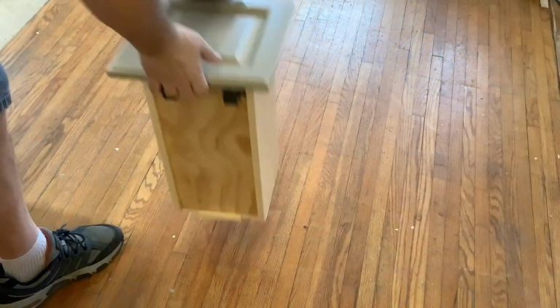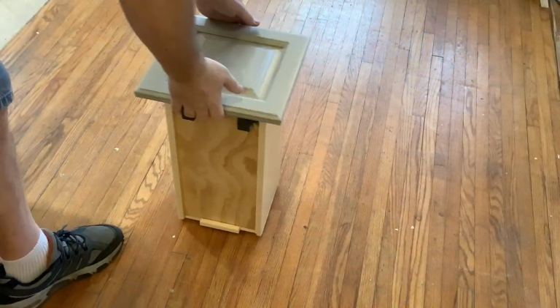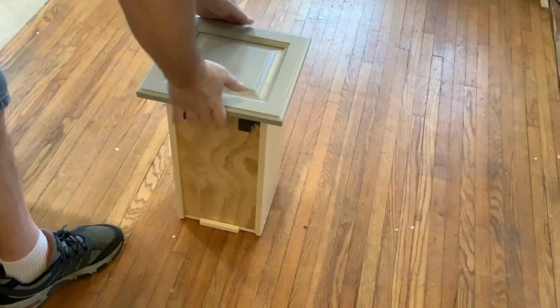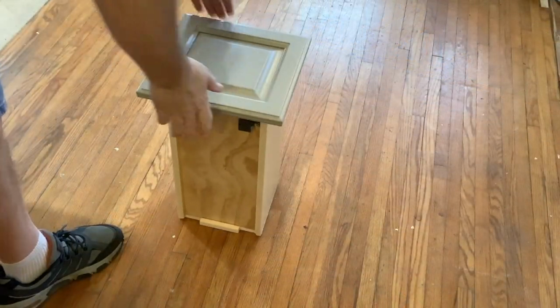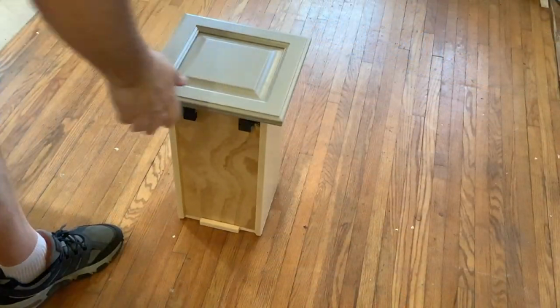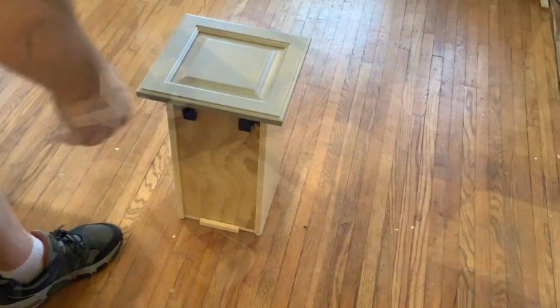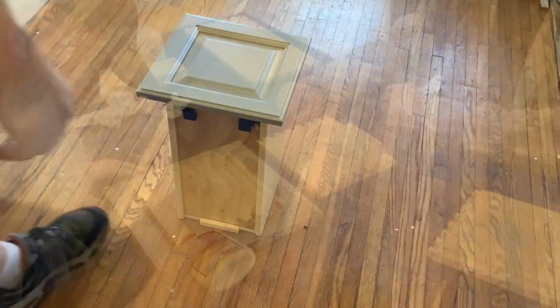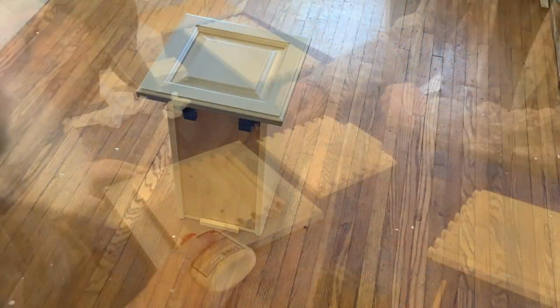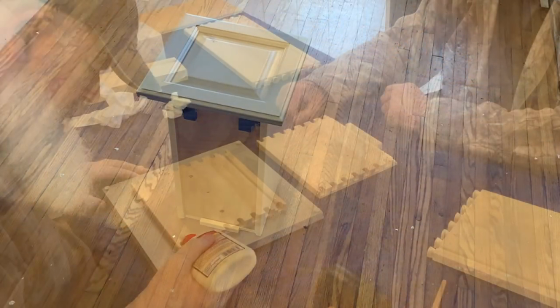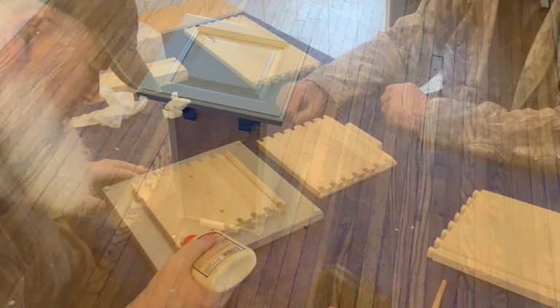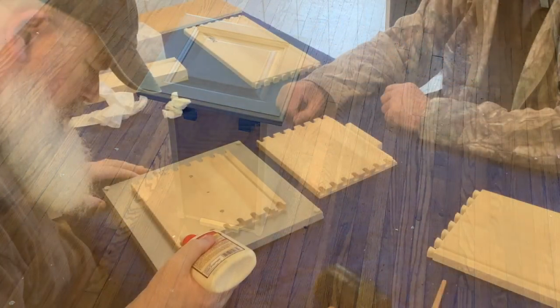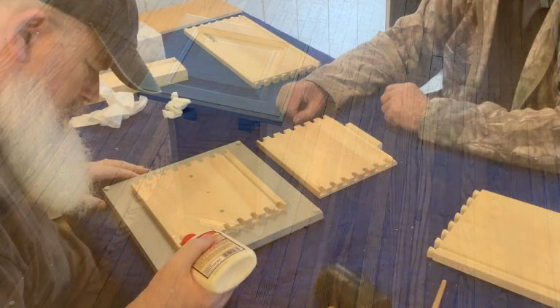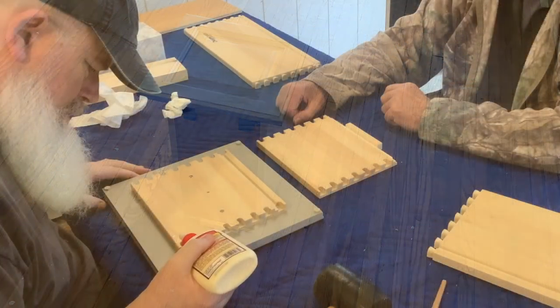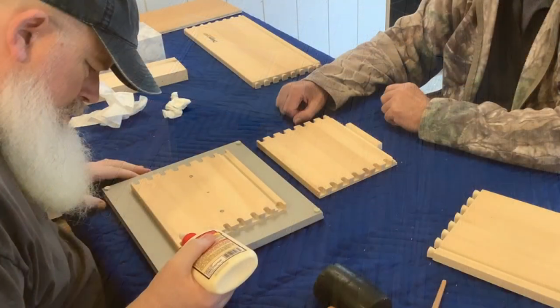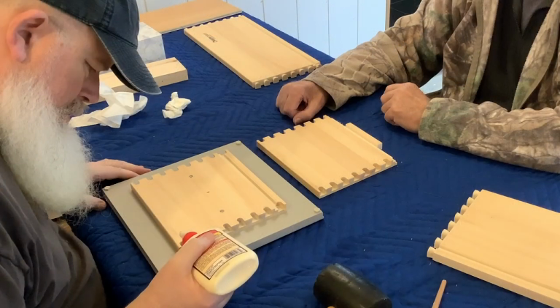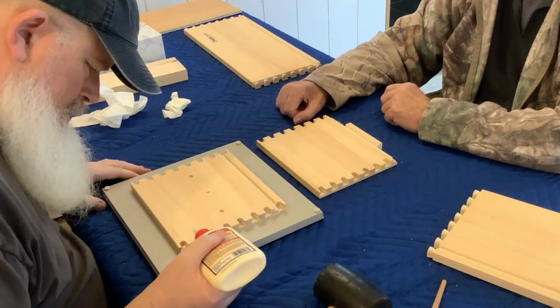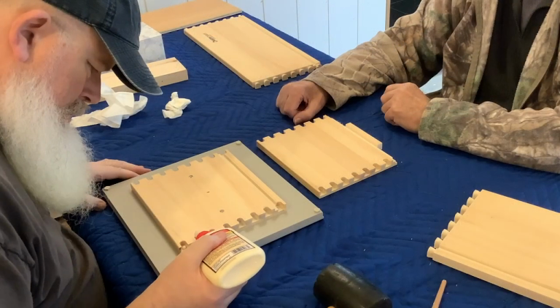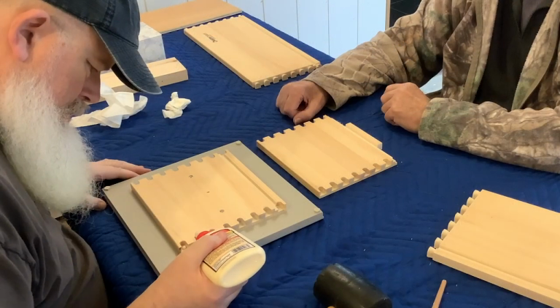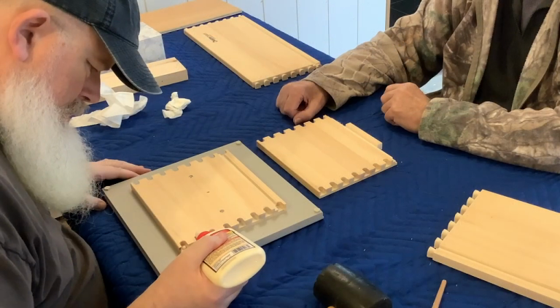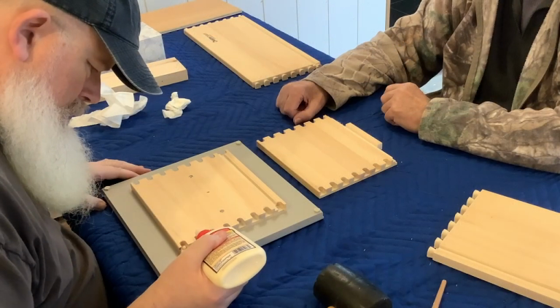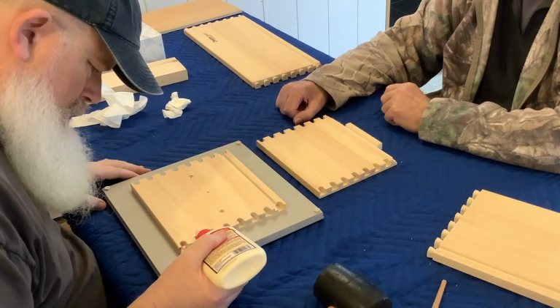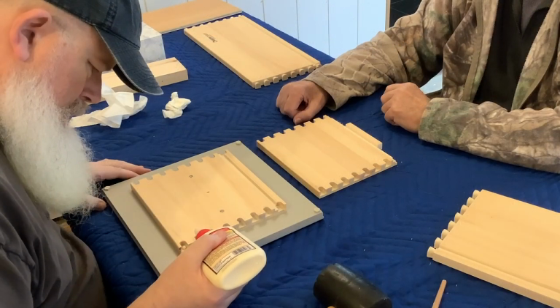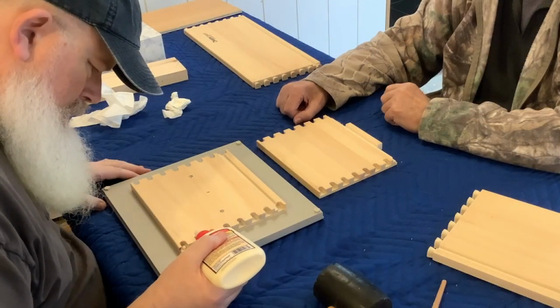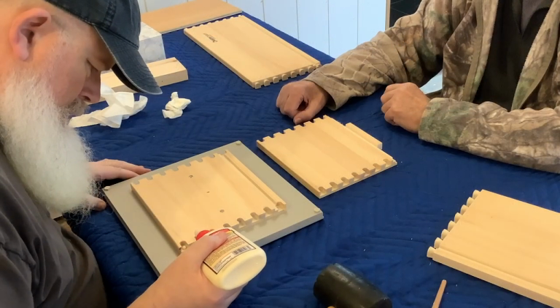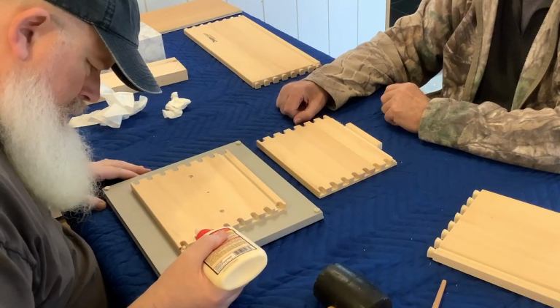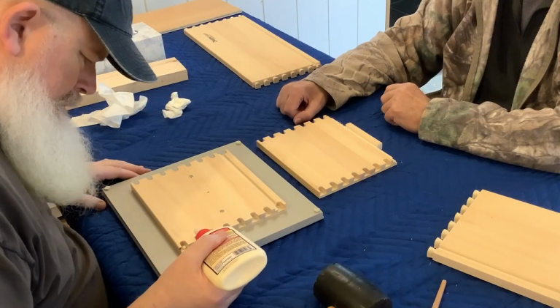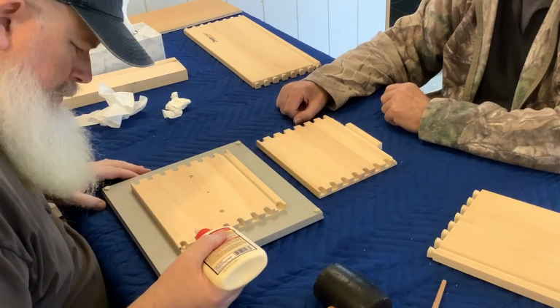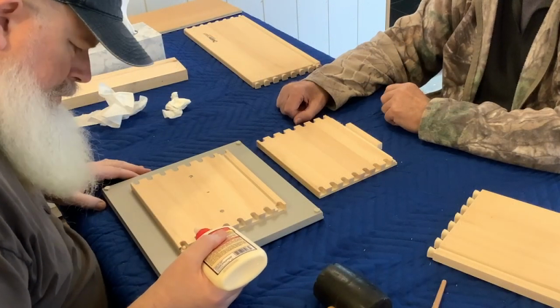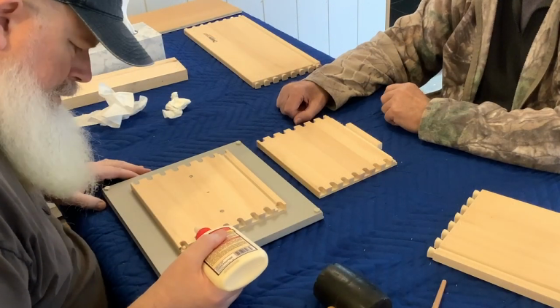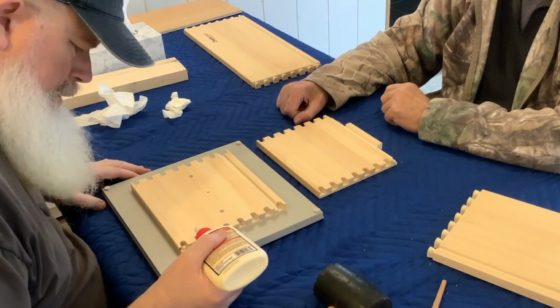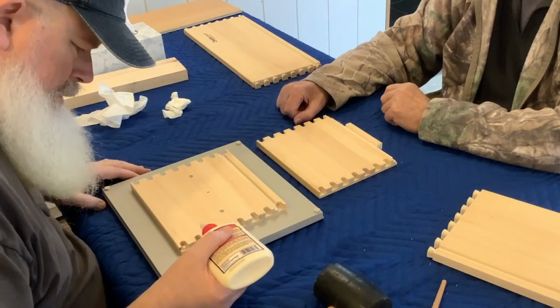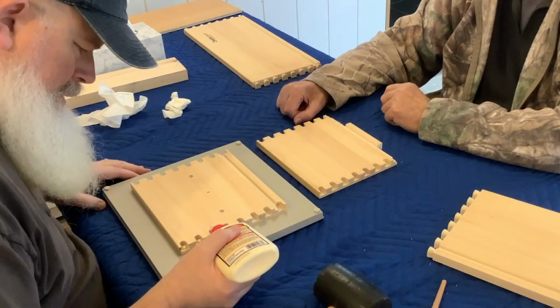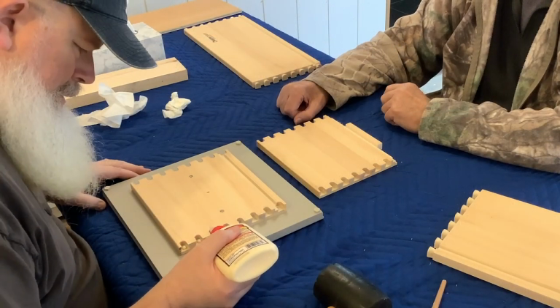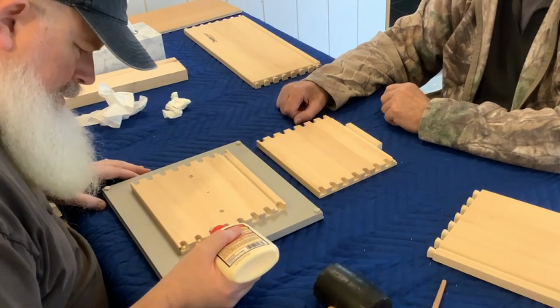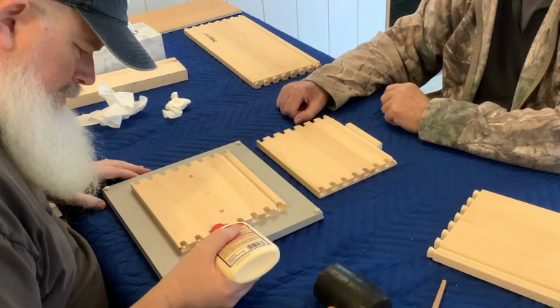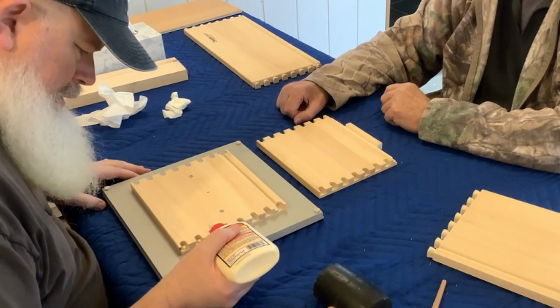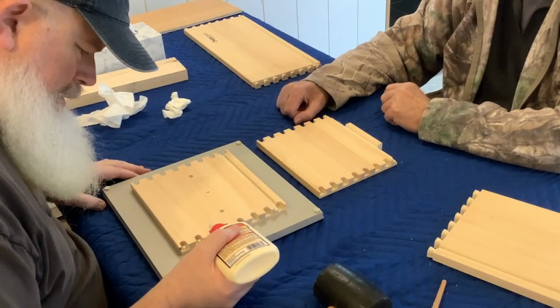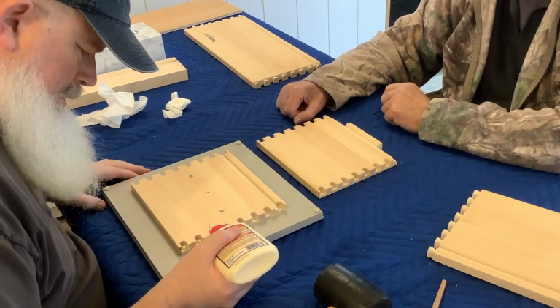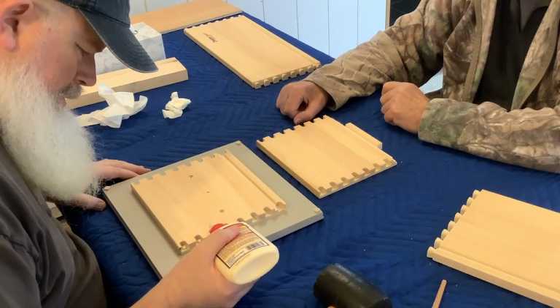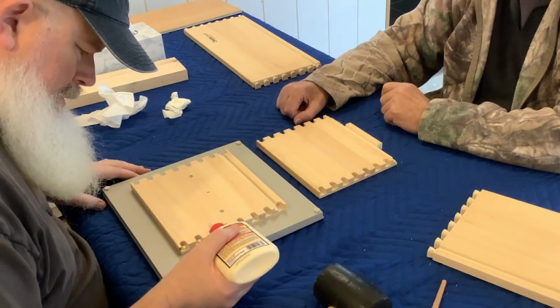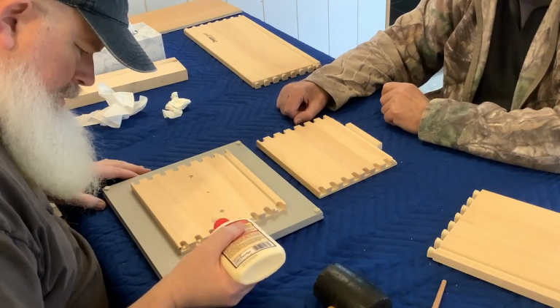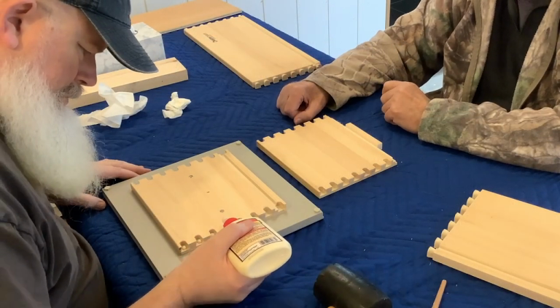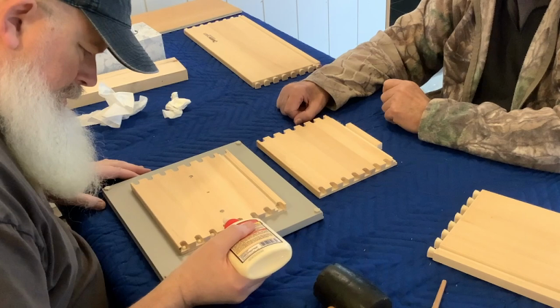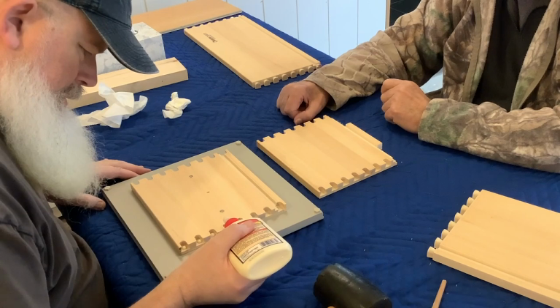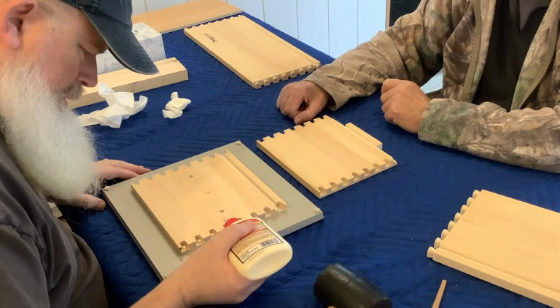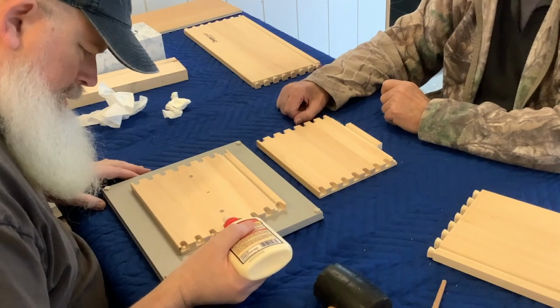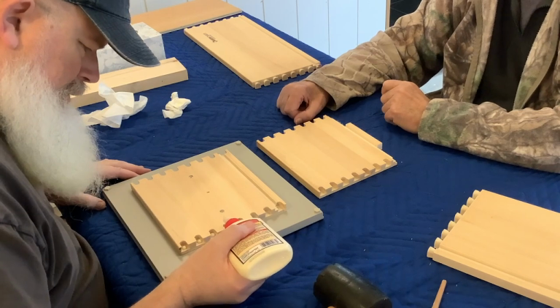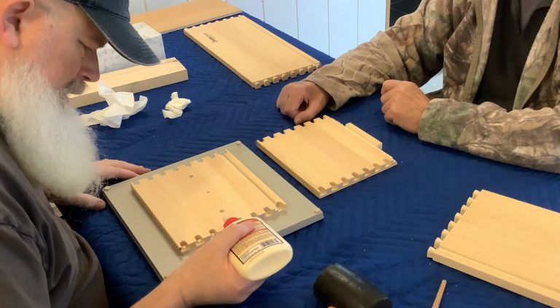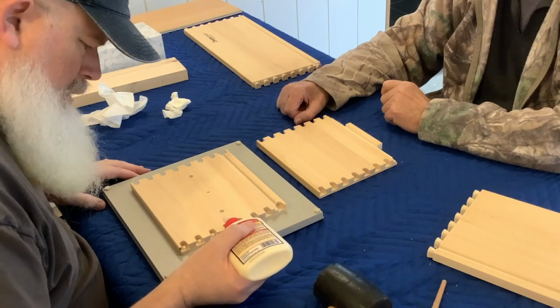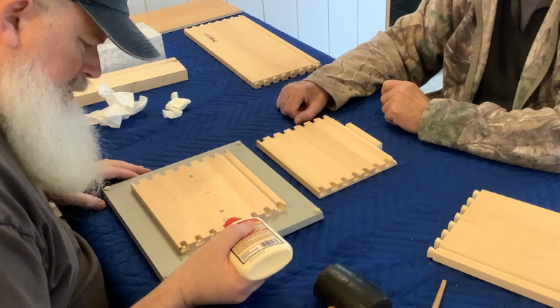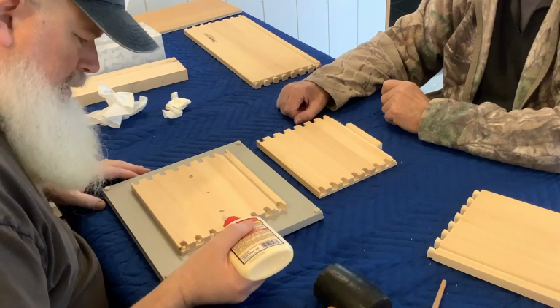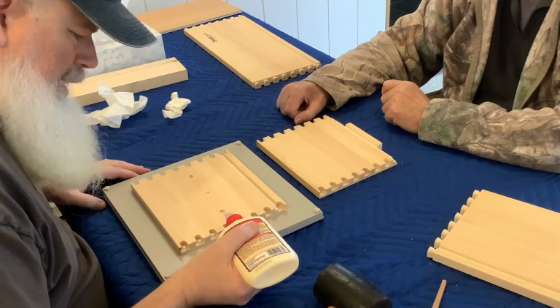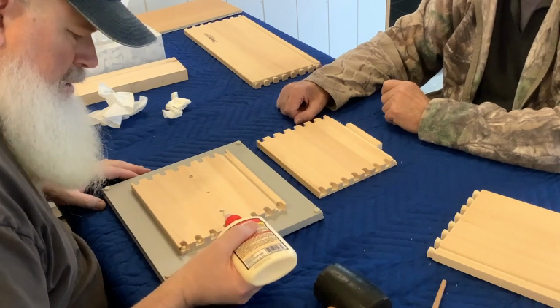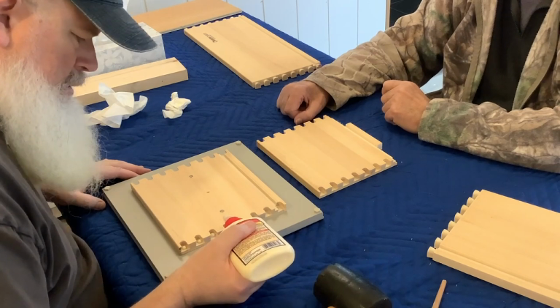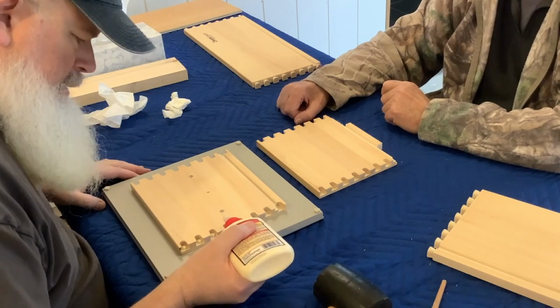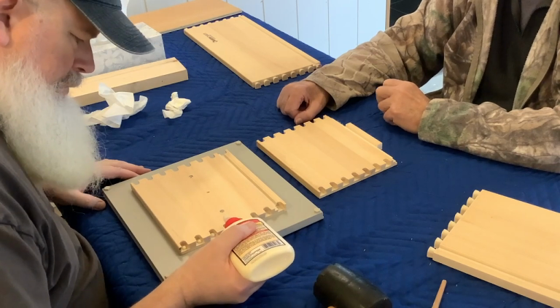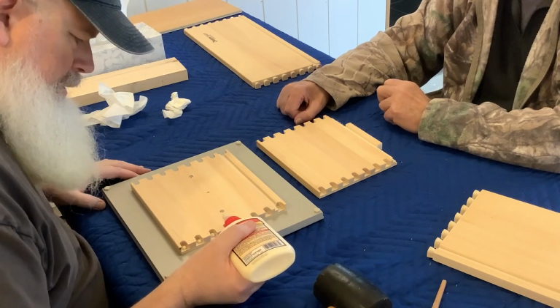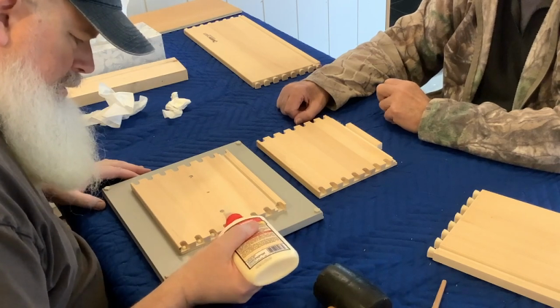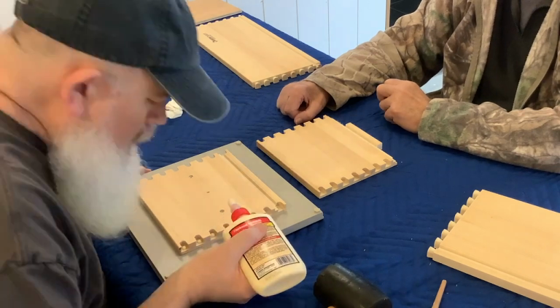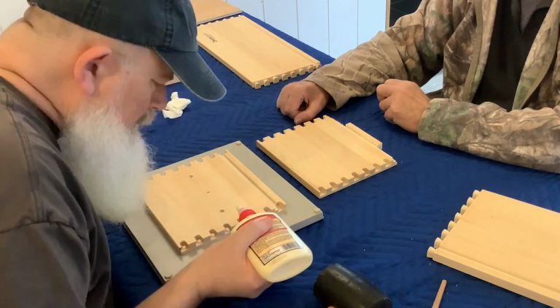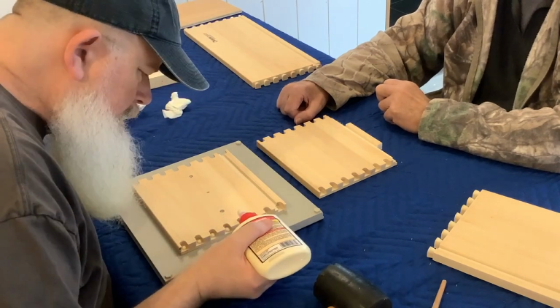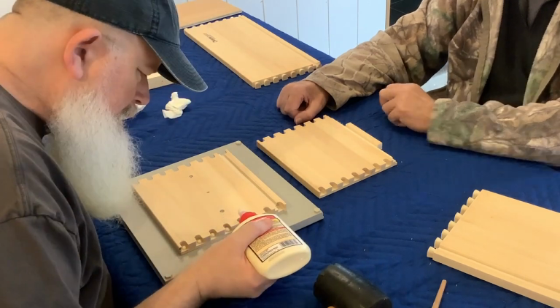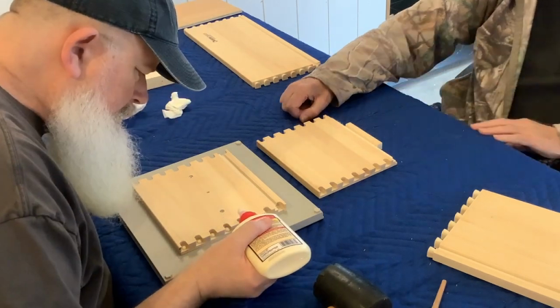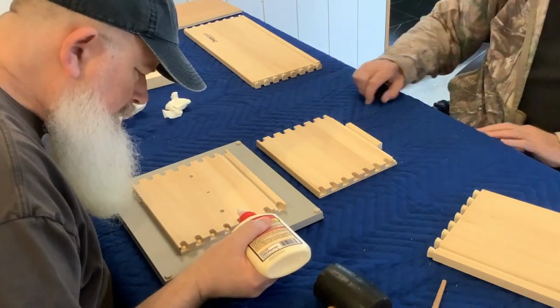While waiting for the polyurethane to dry, Papa and I decided to glue together the dovetails of the drawers.